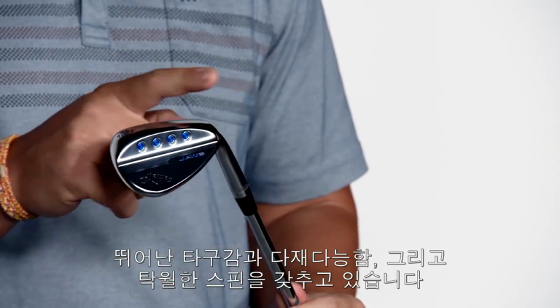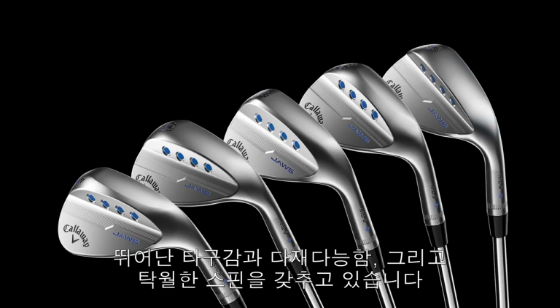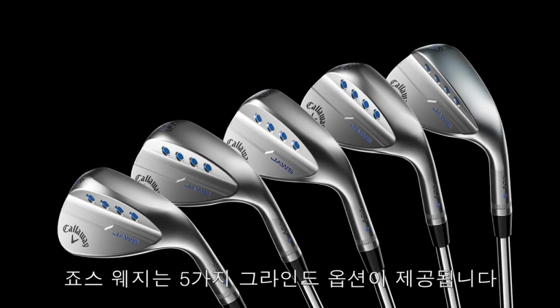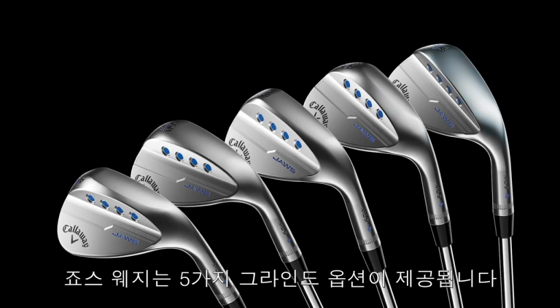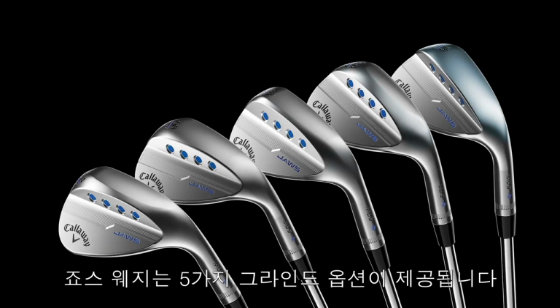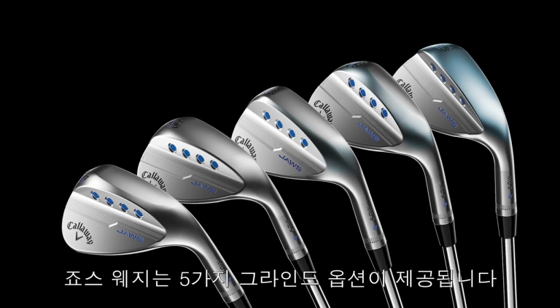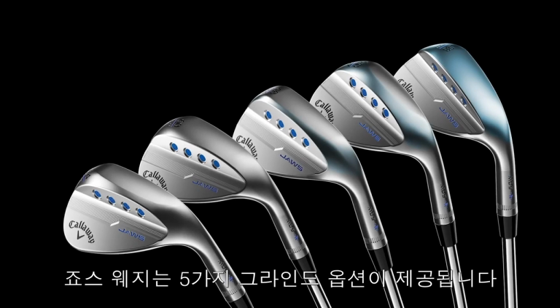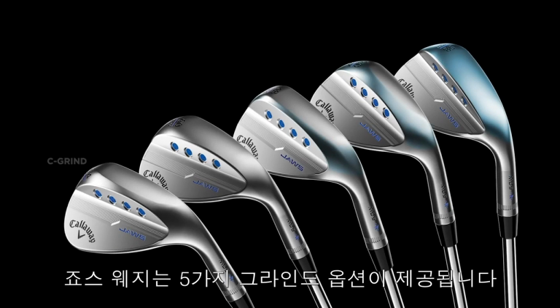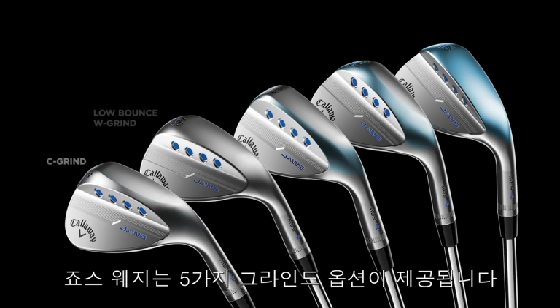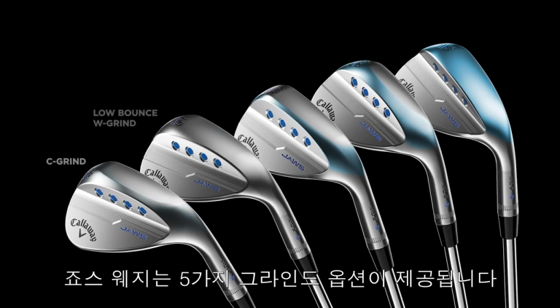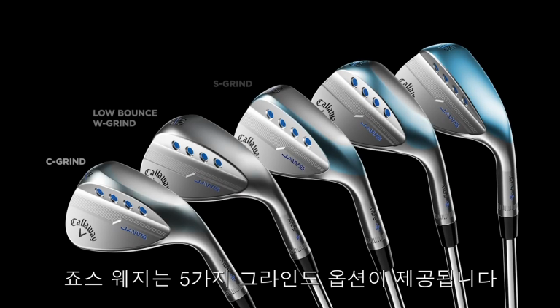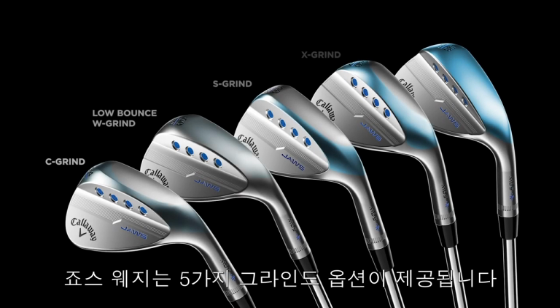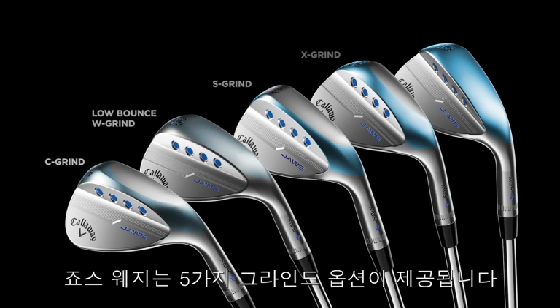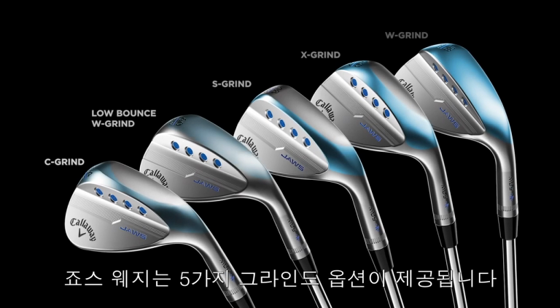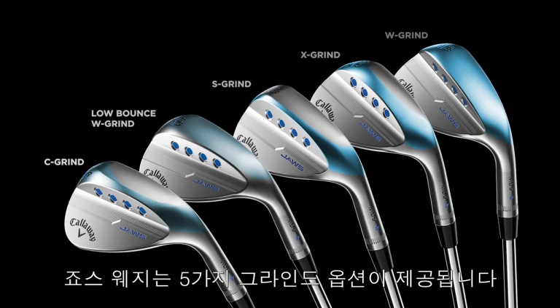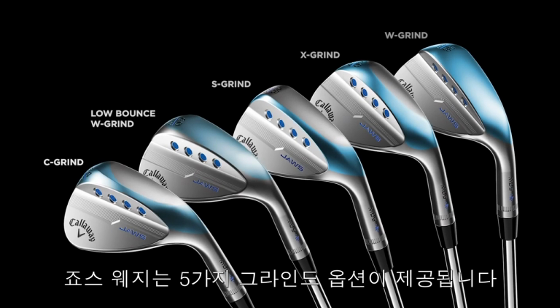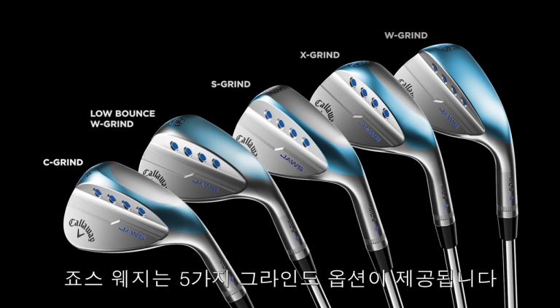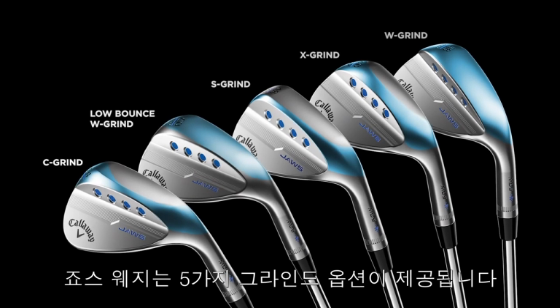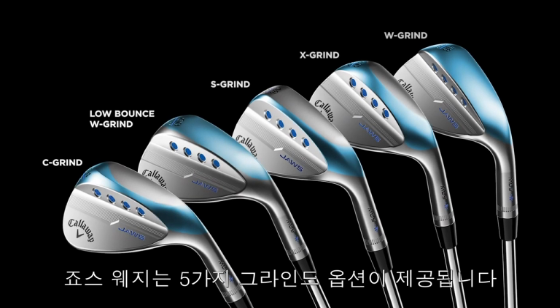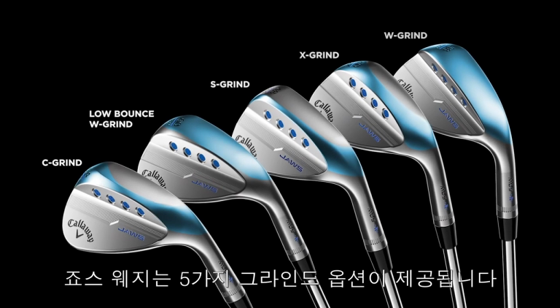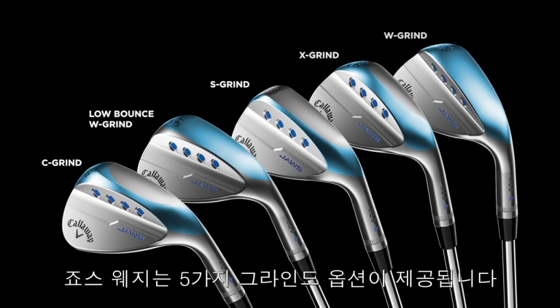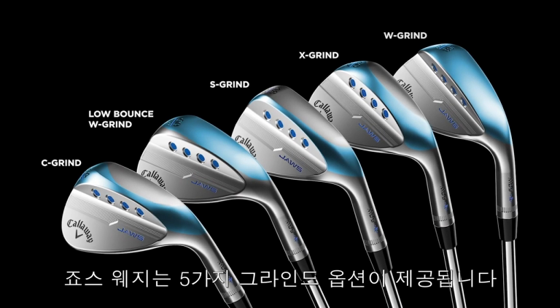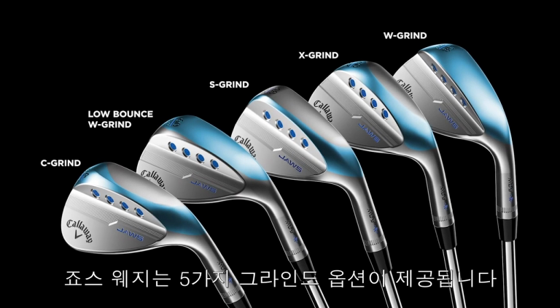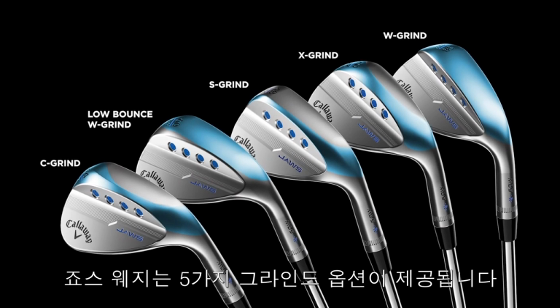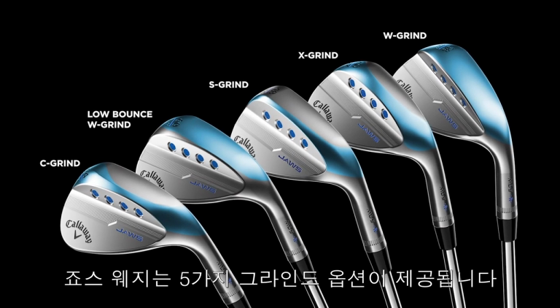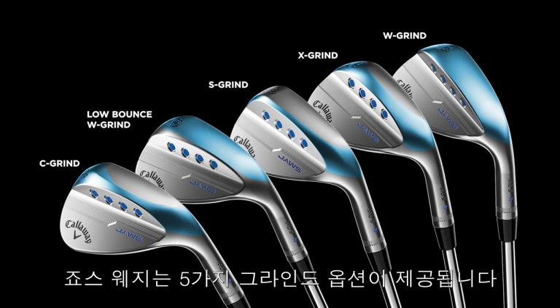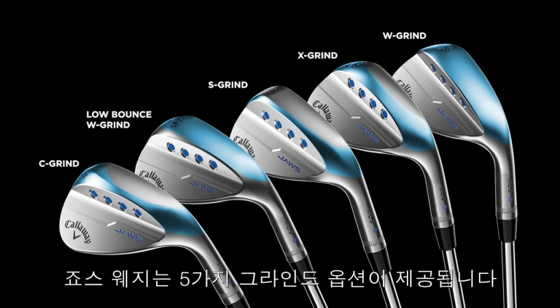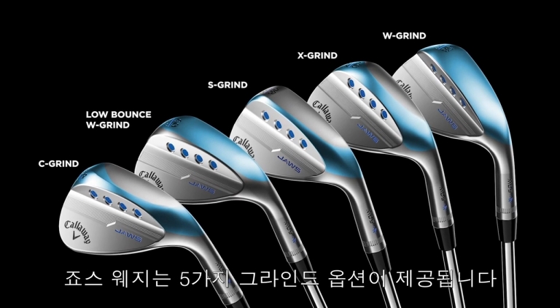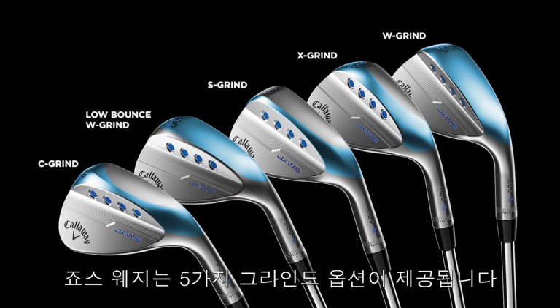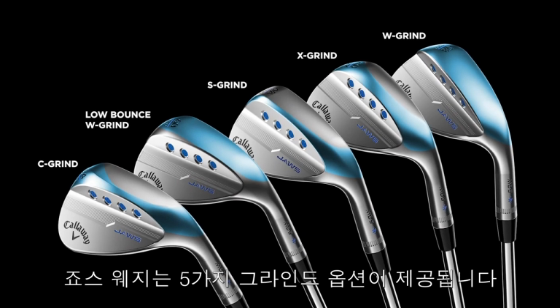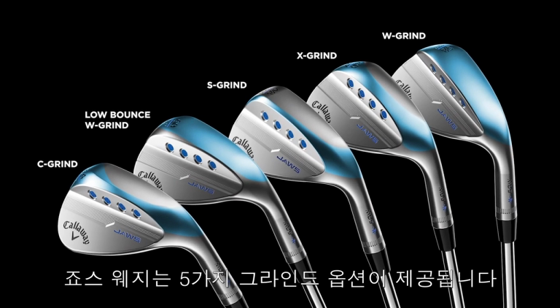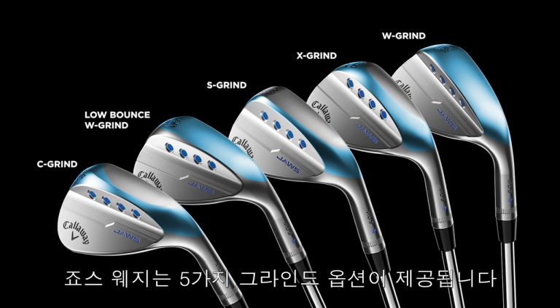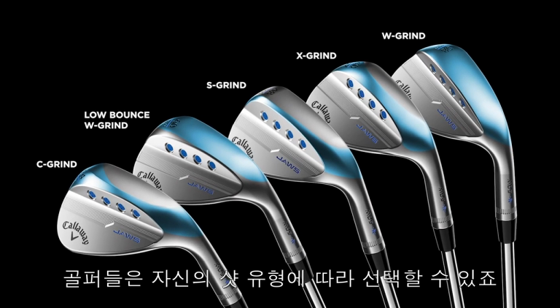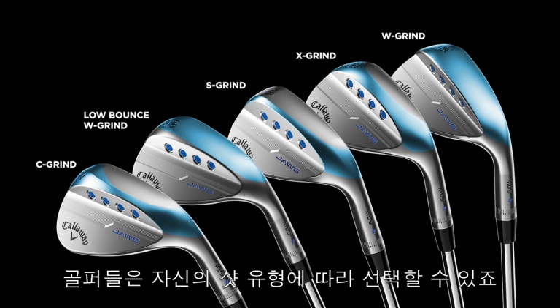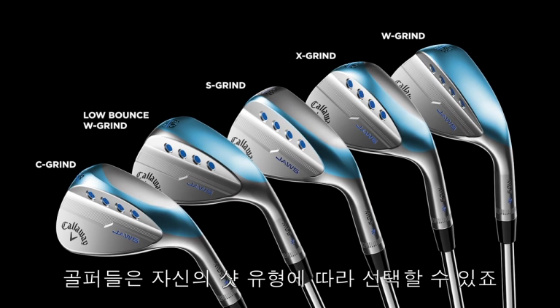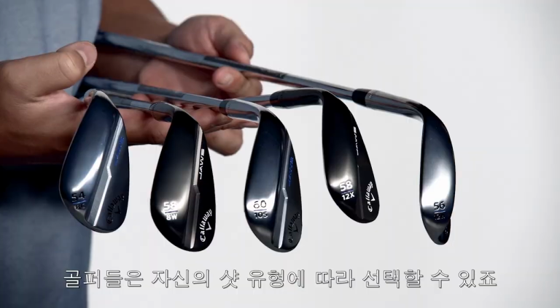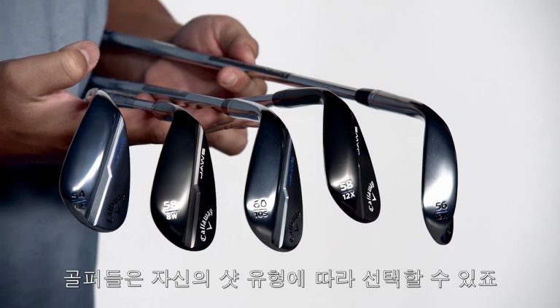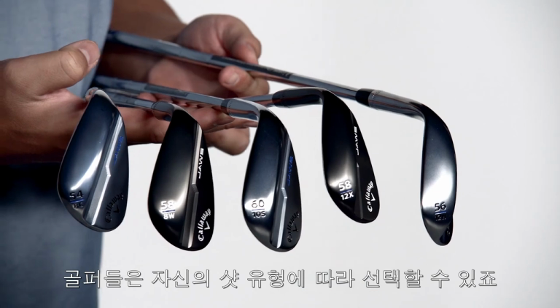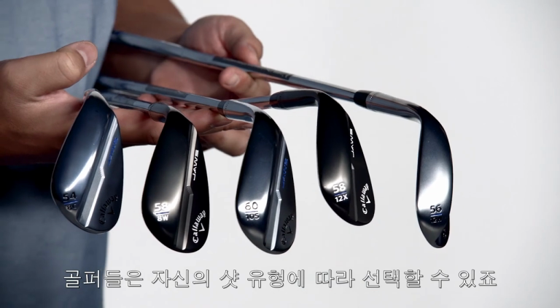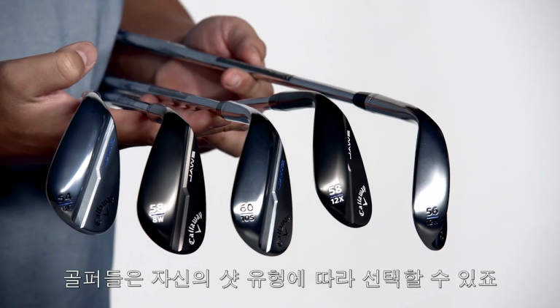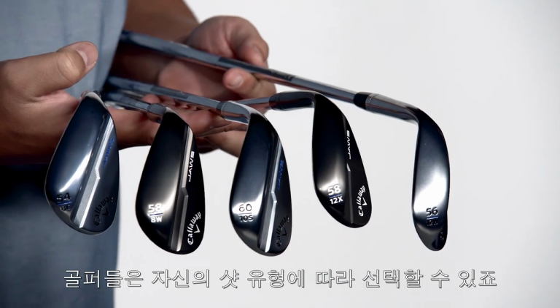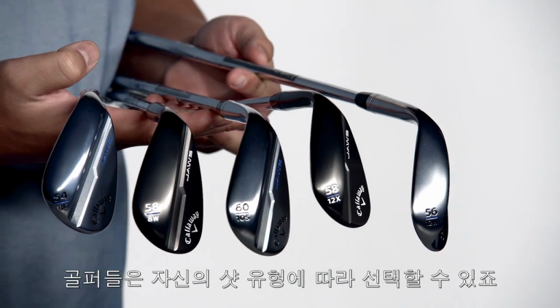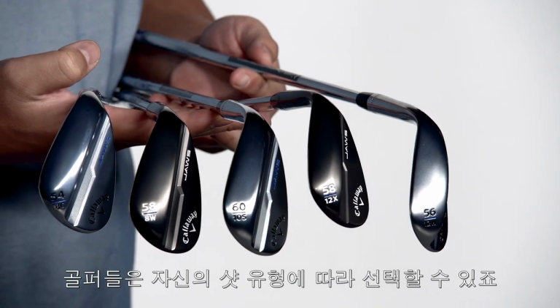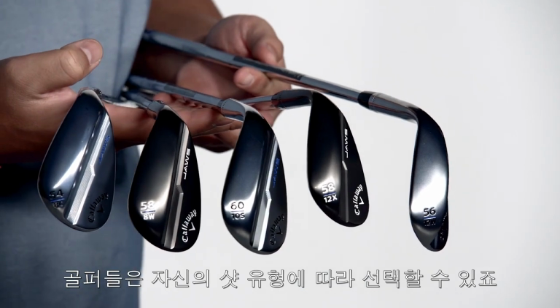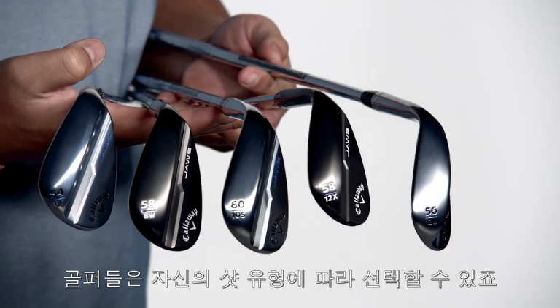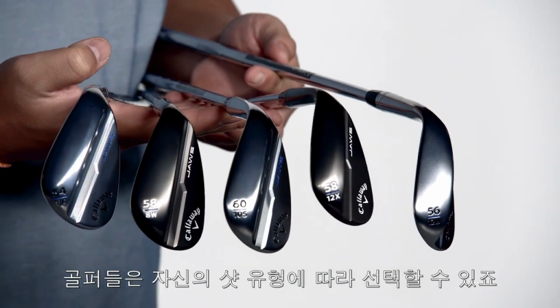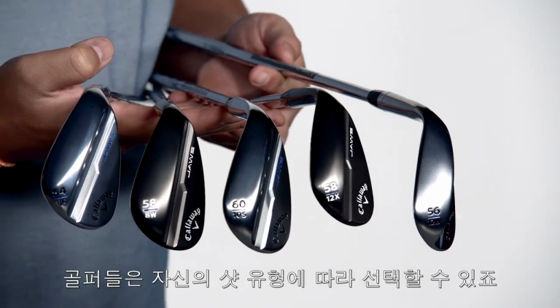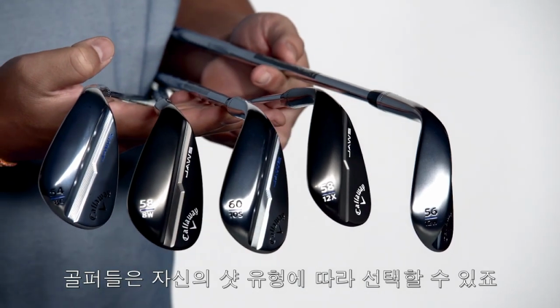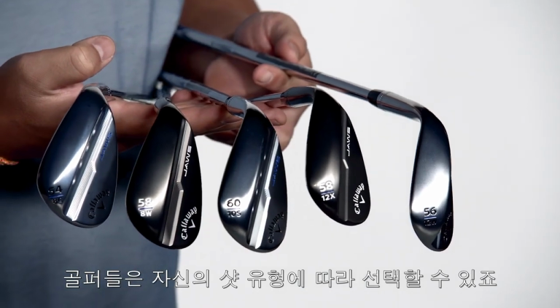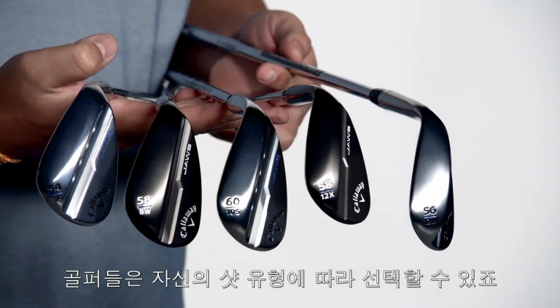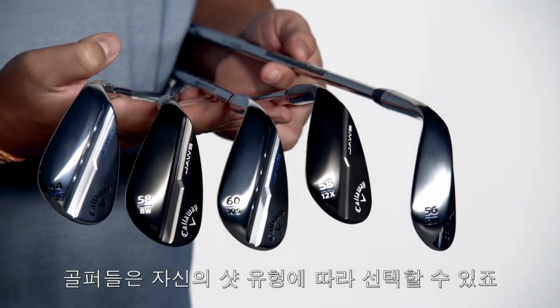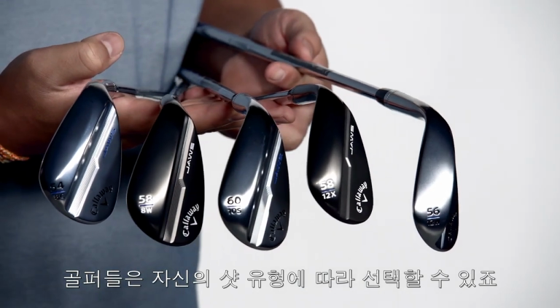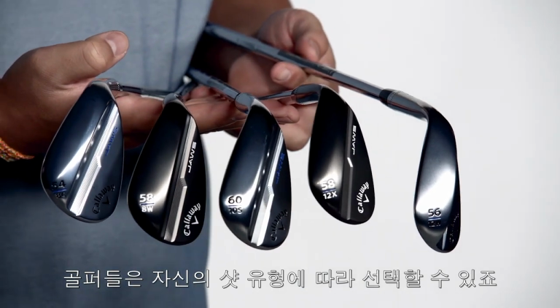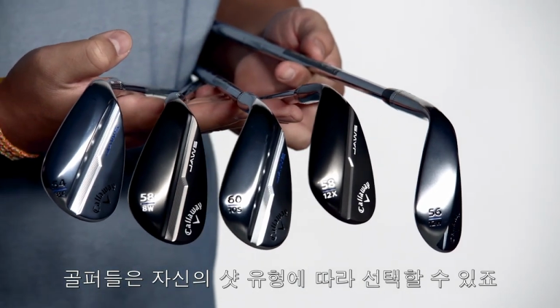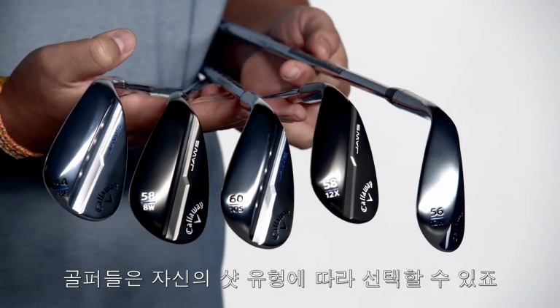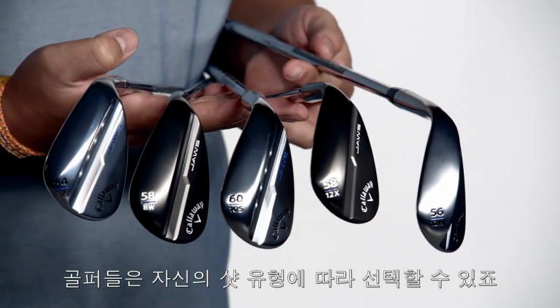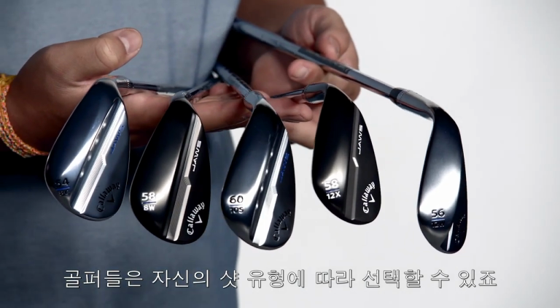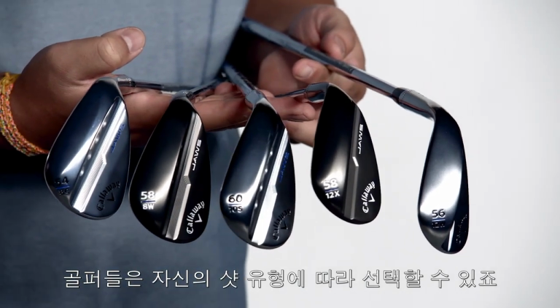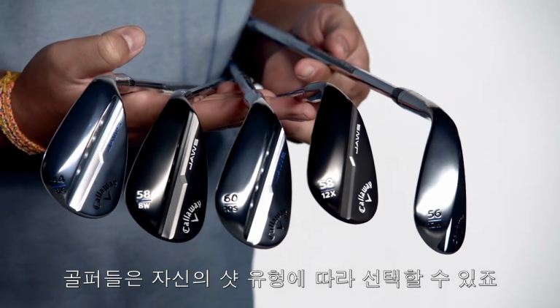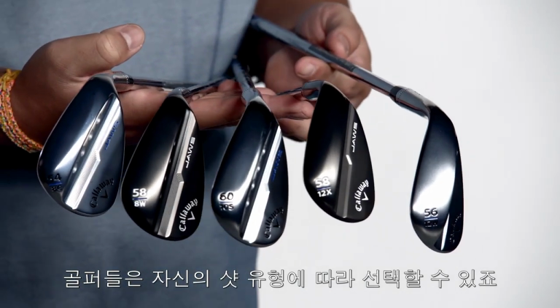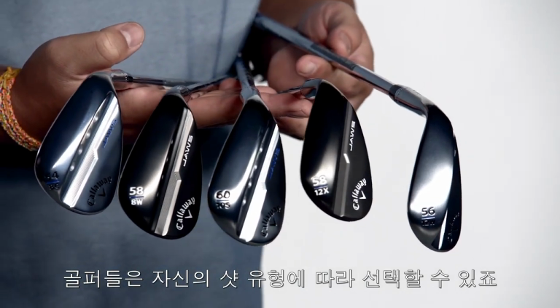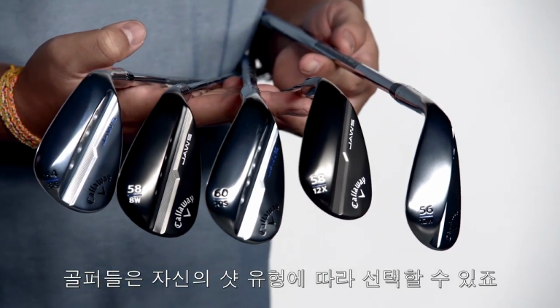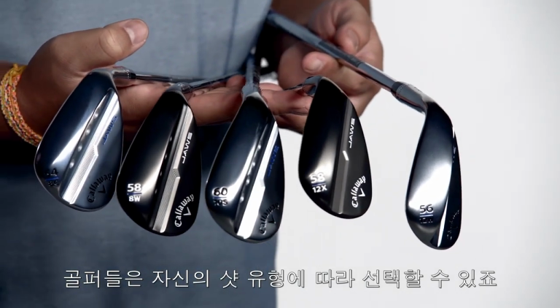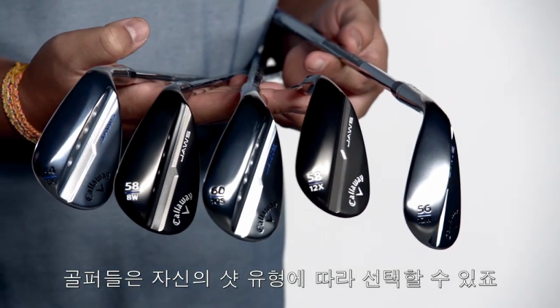The beauty of the Jaws is that it comes with five different grind options, so golfers can dial in the right option depending on the types of shots they like to play.